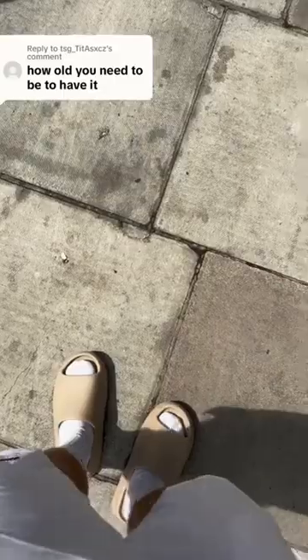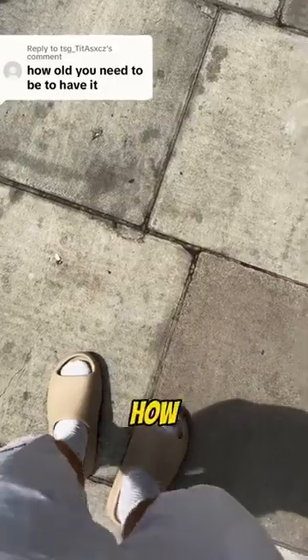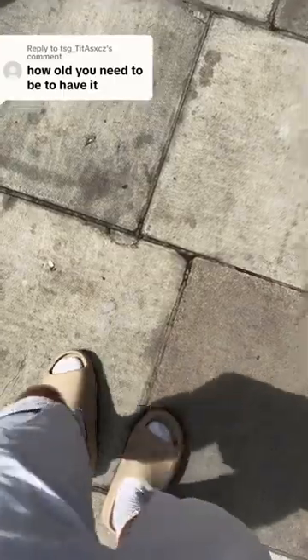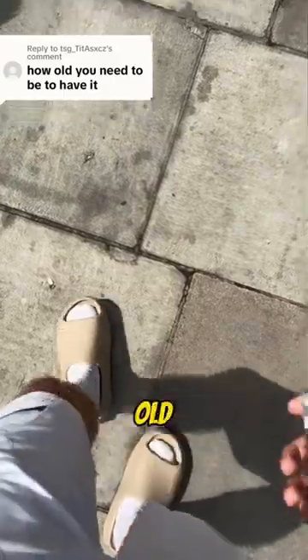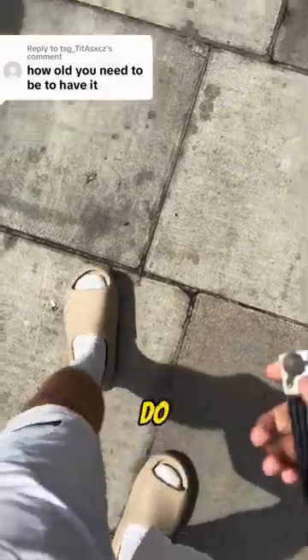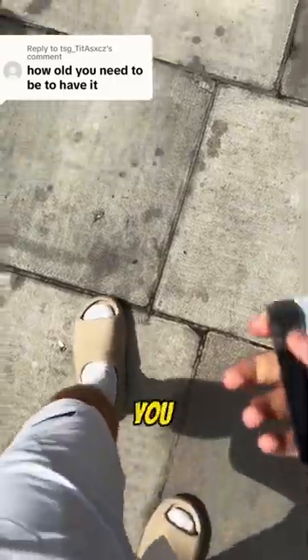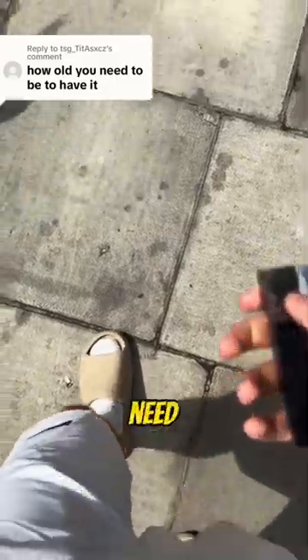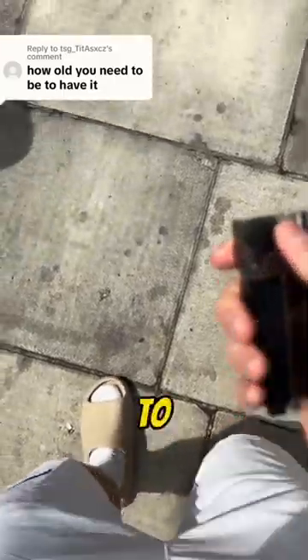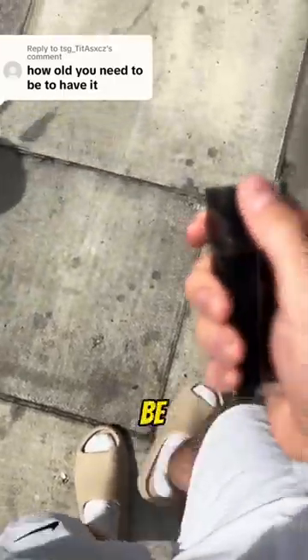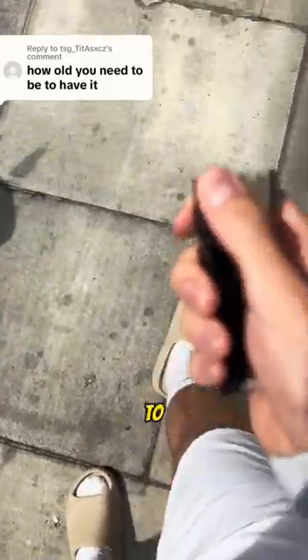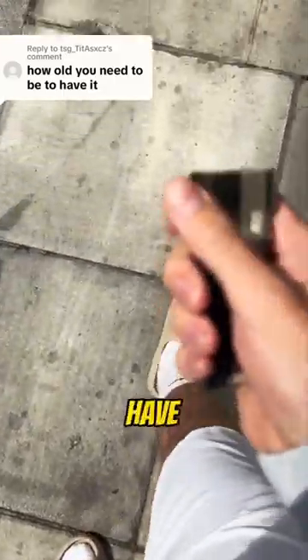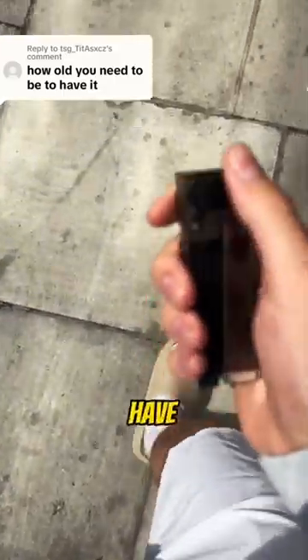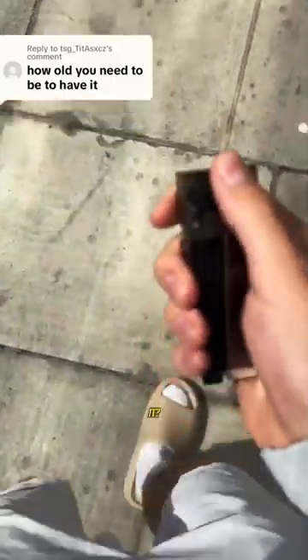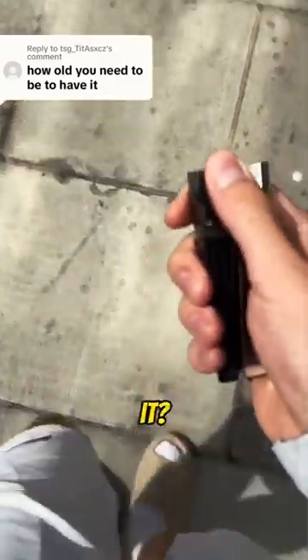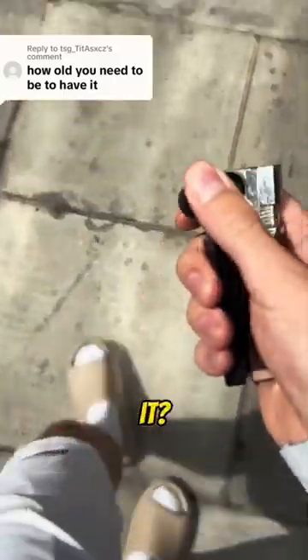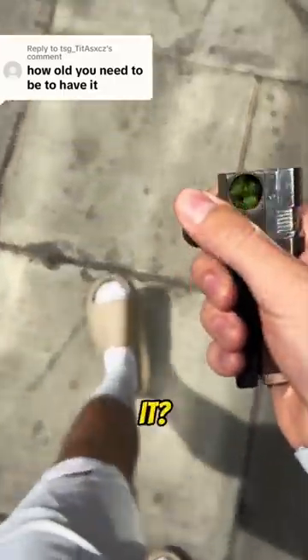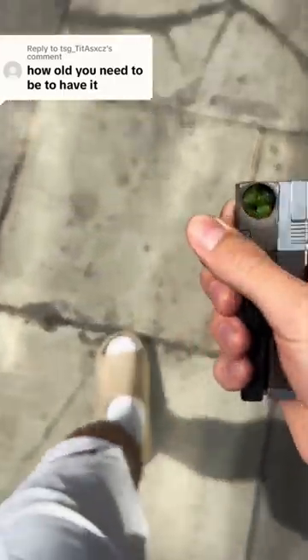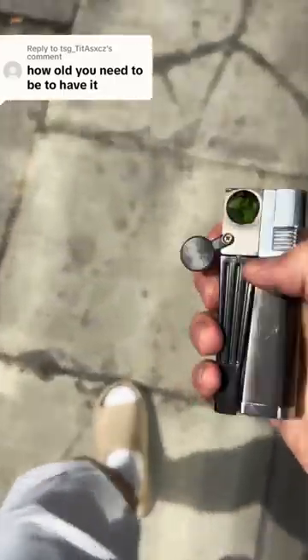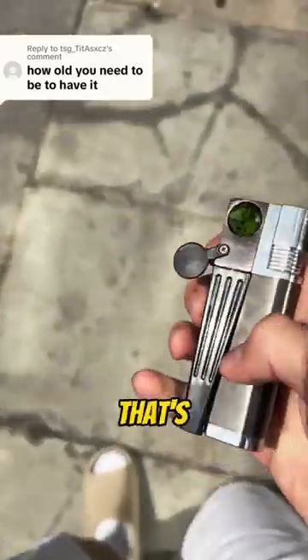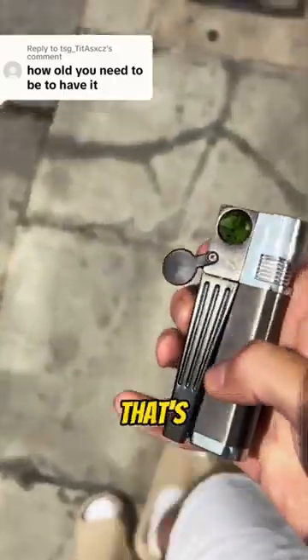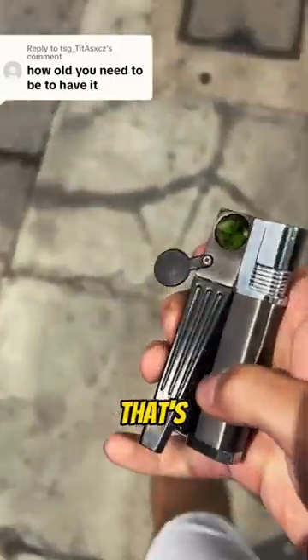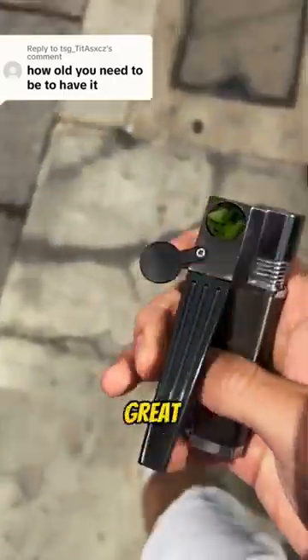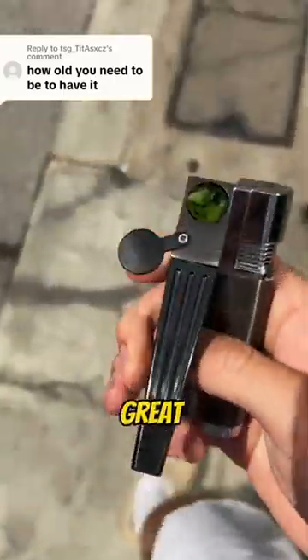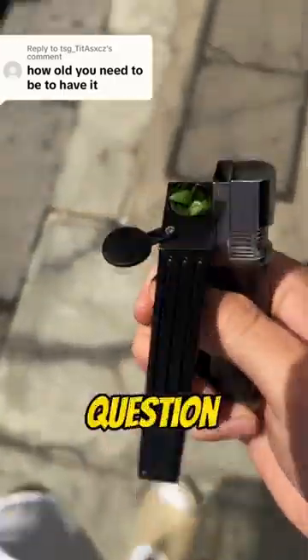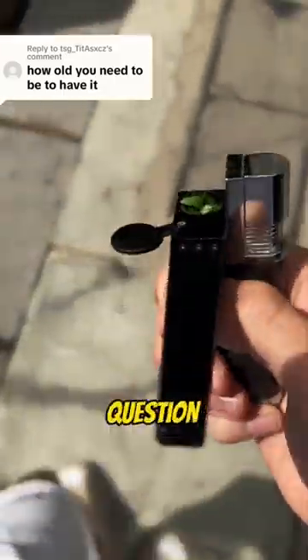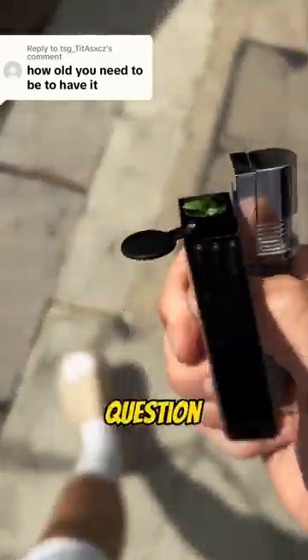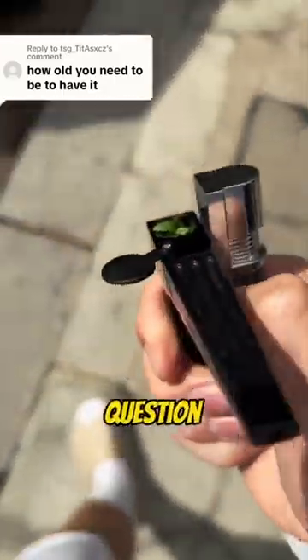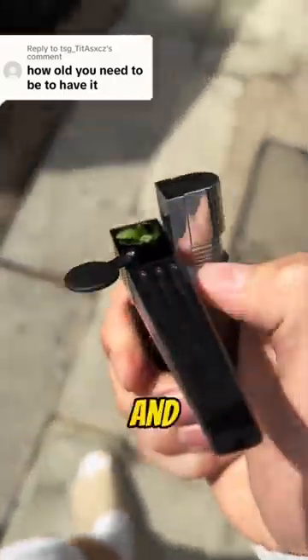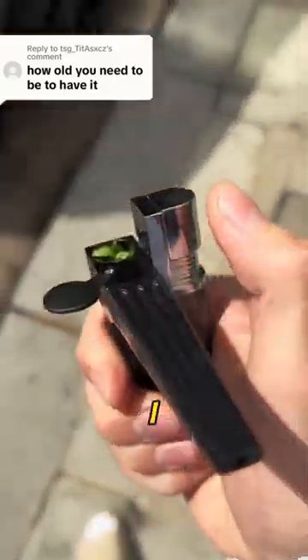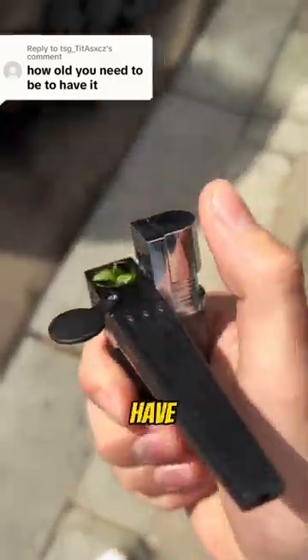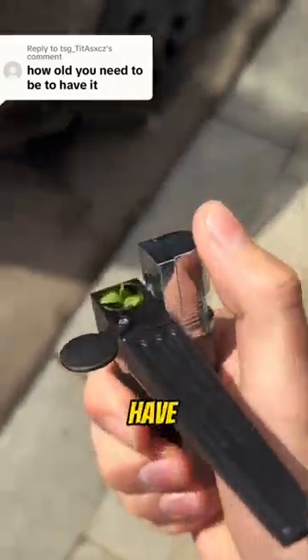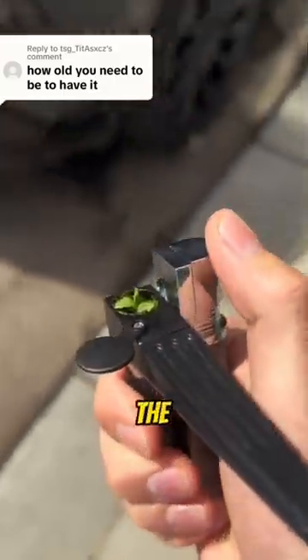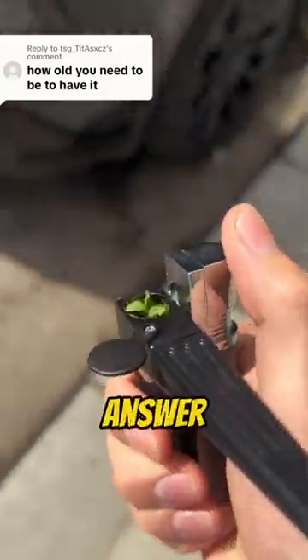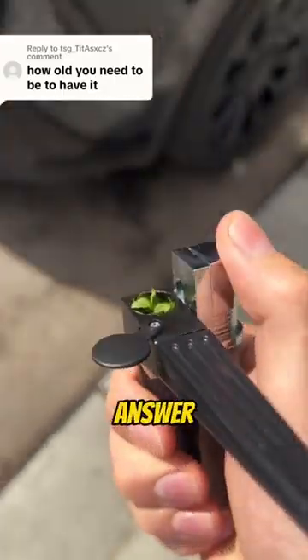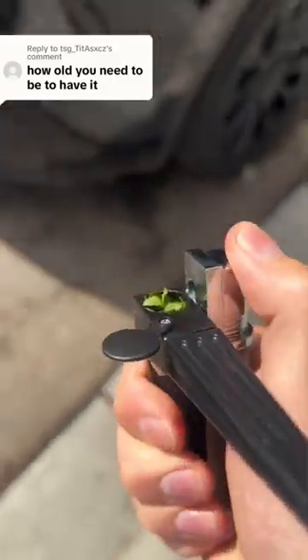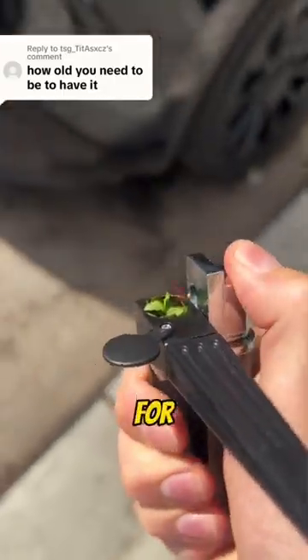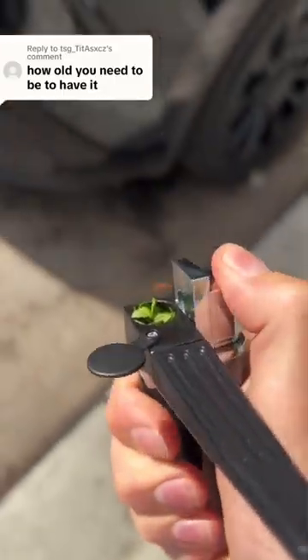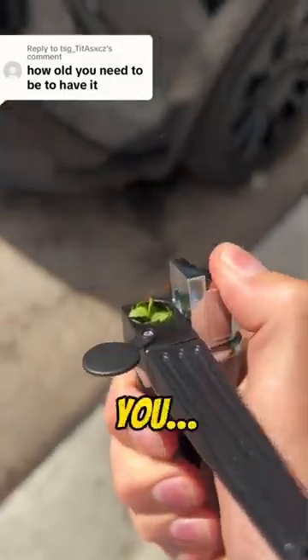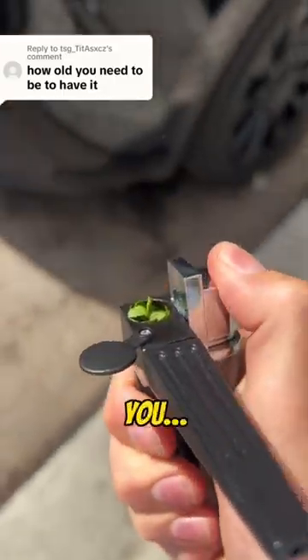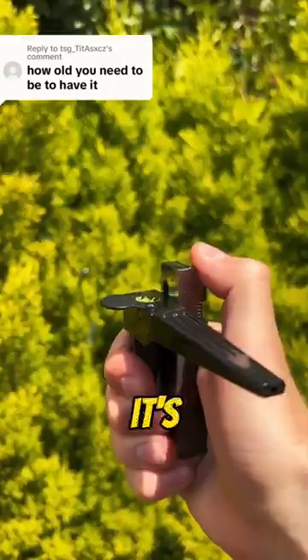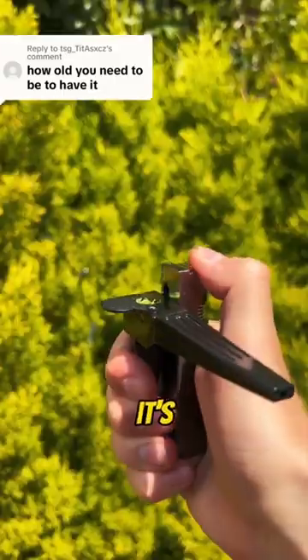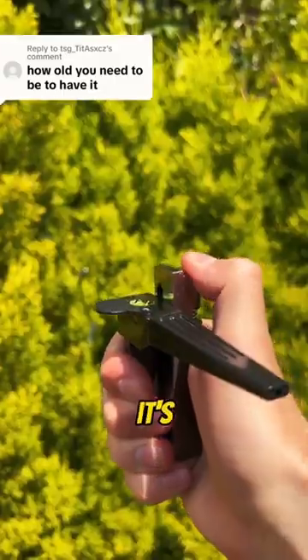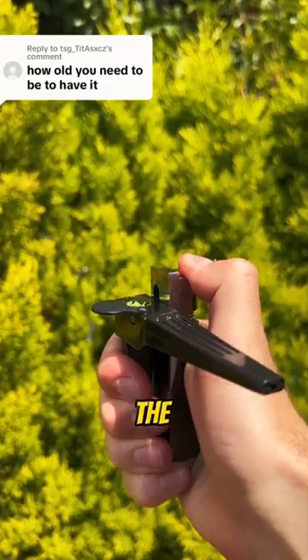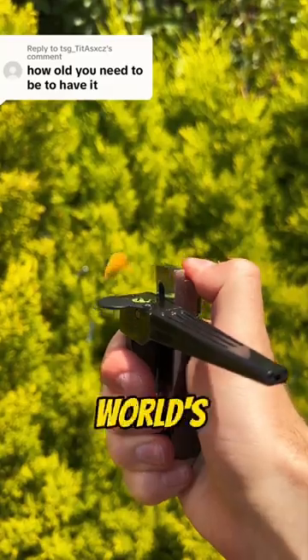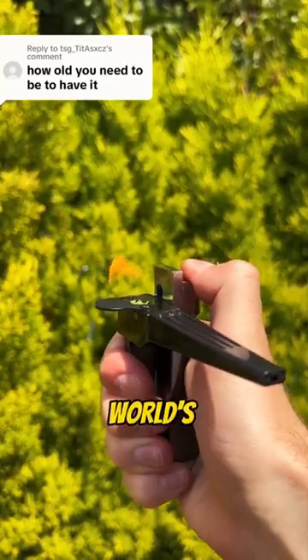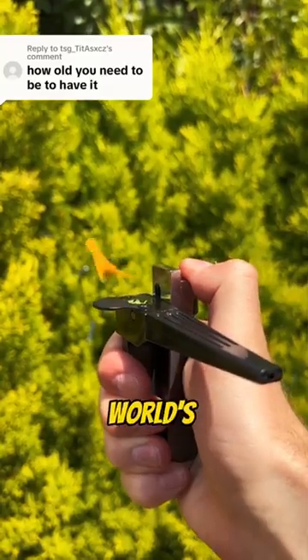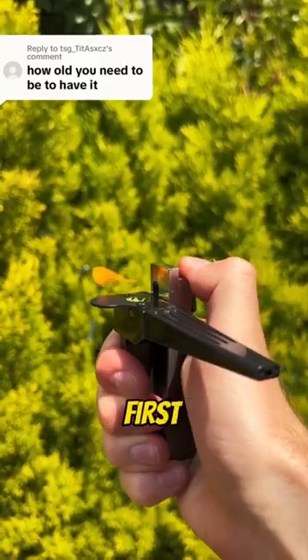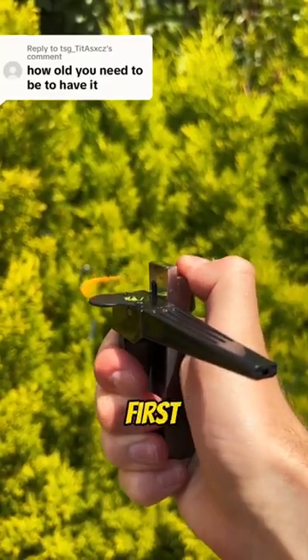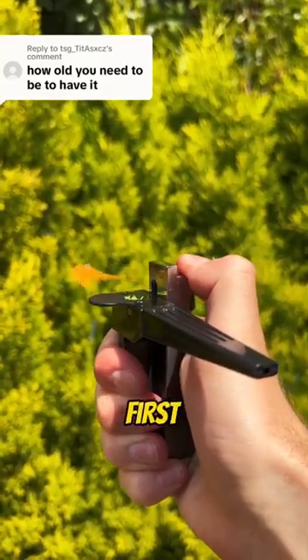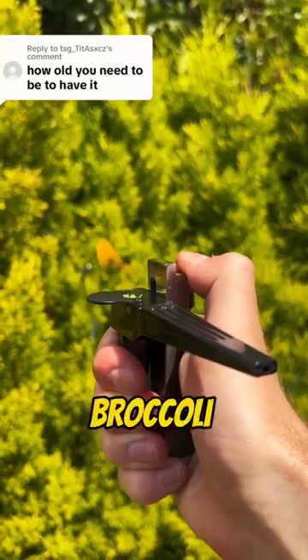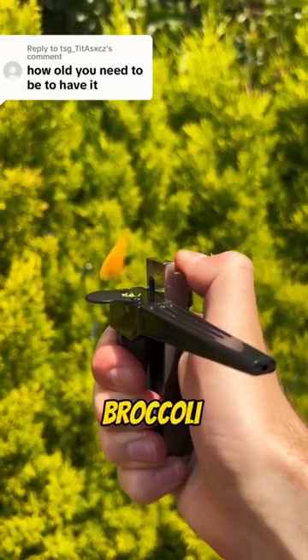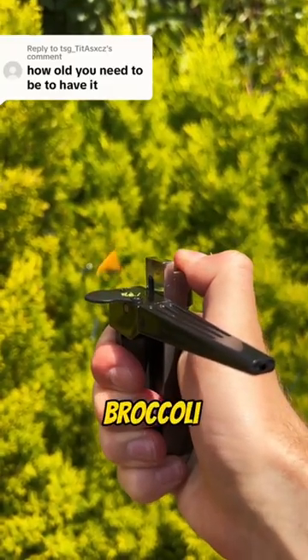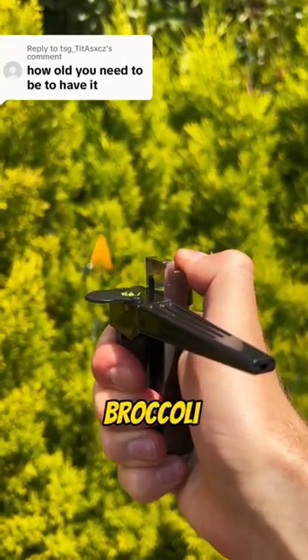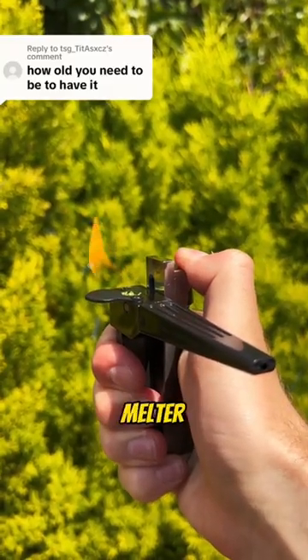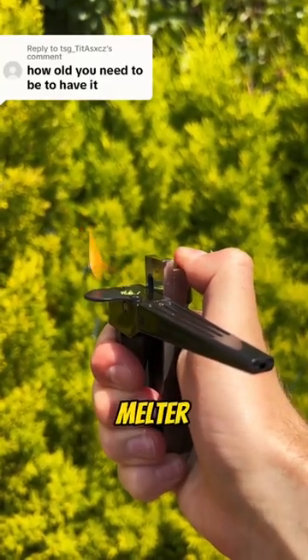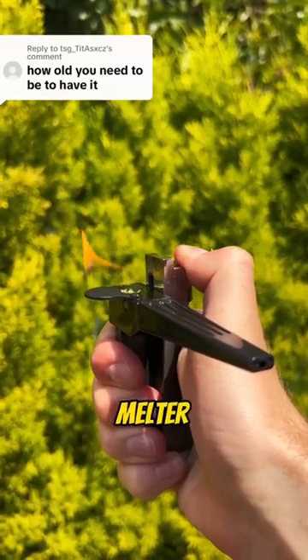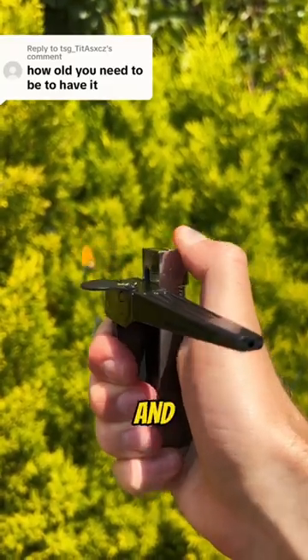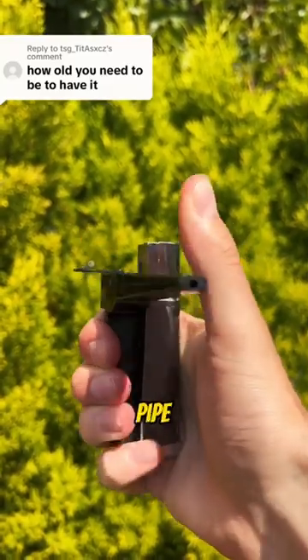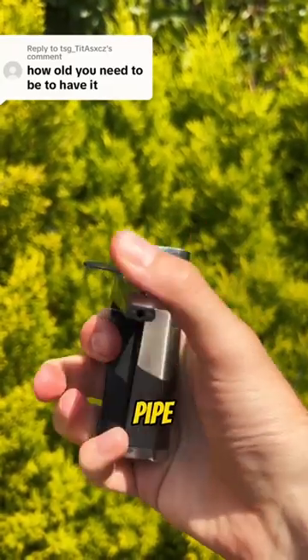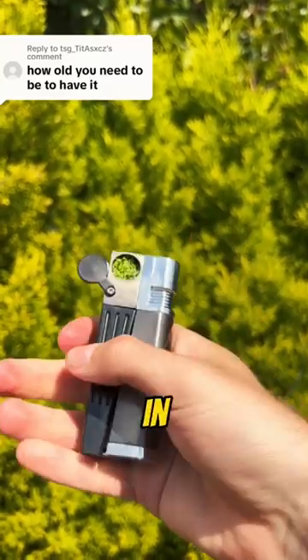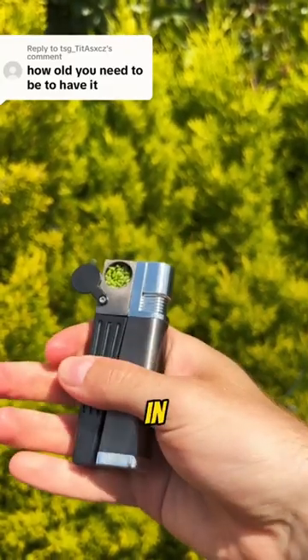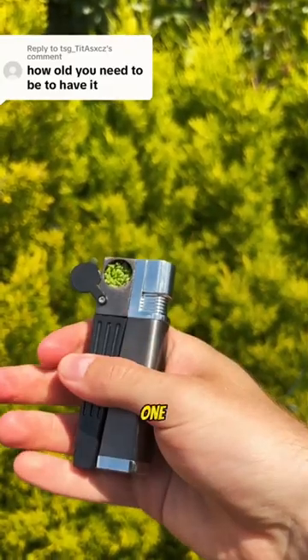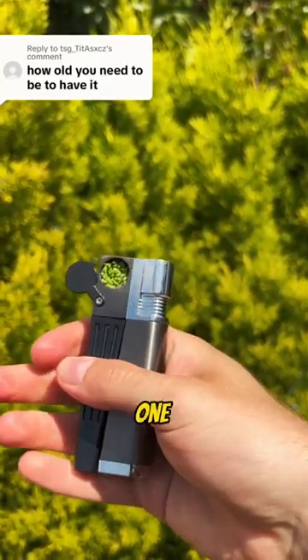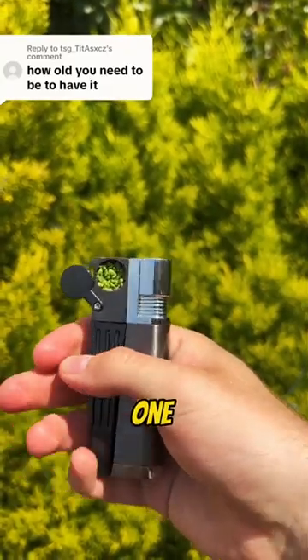How old do you need to be to have it? That's a great question, and I have the answer for you. It's the world's first broccoli melter and pipe in one.